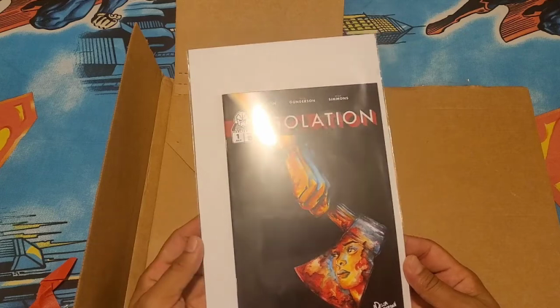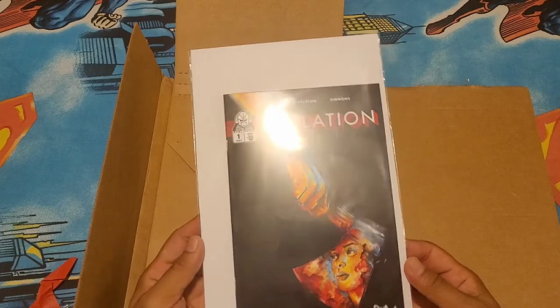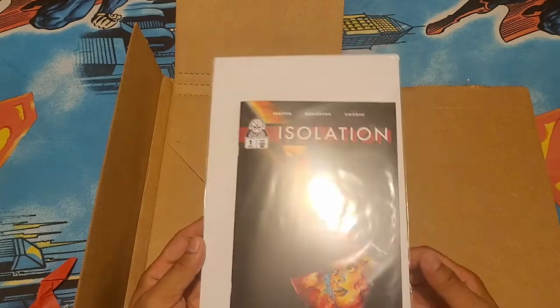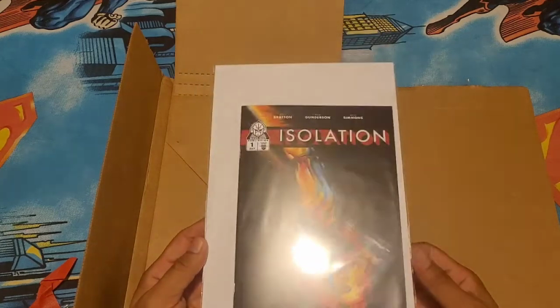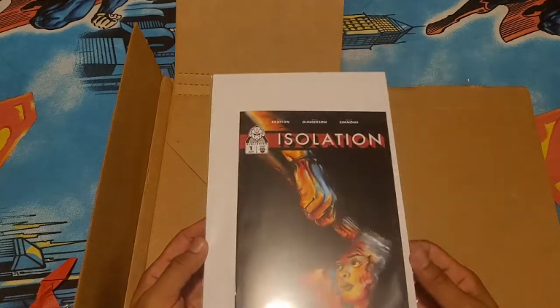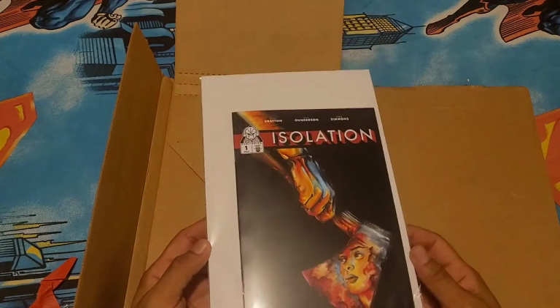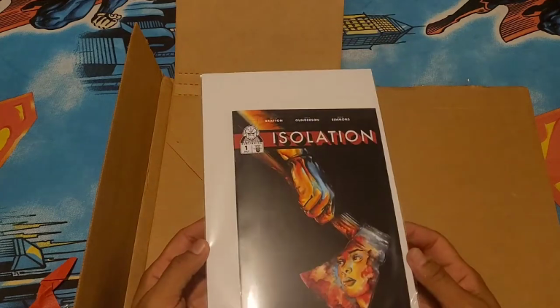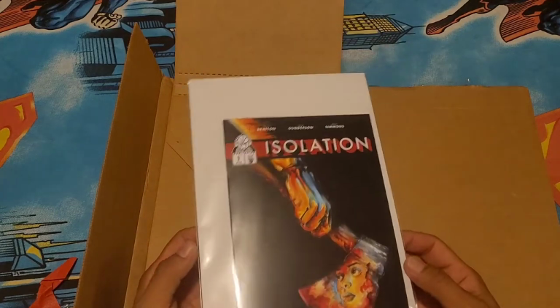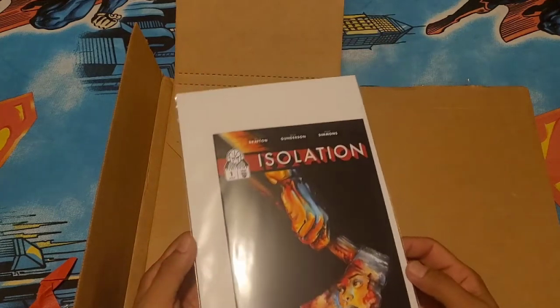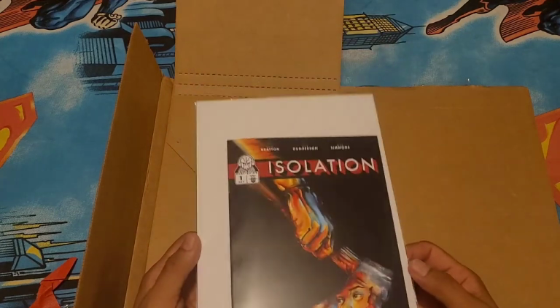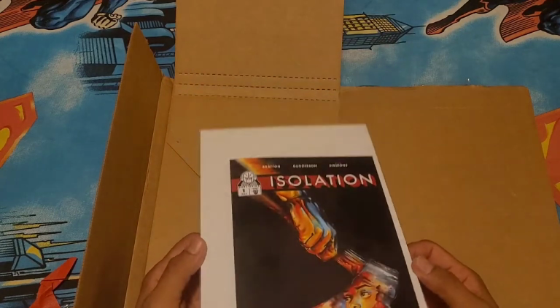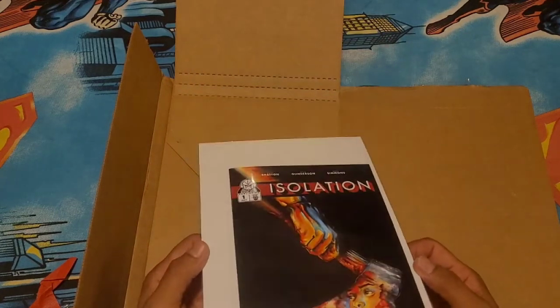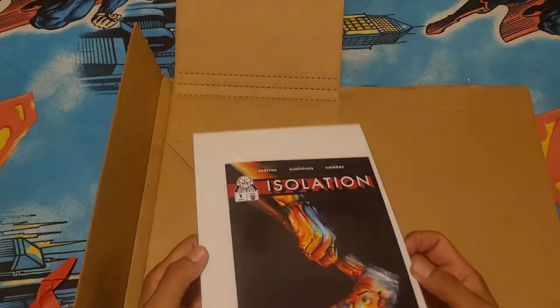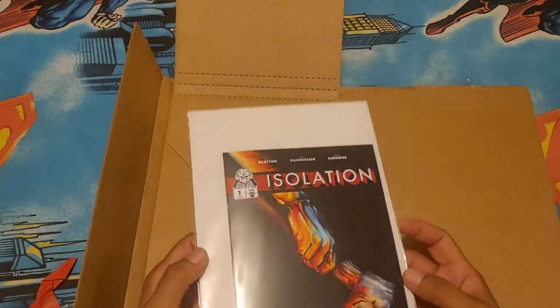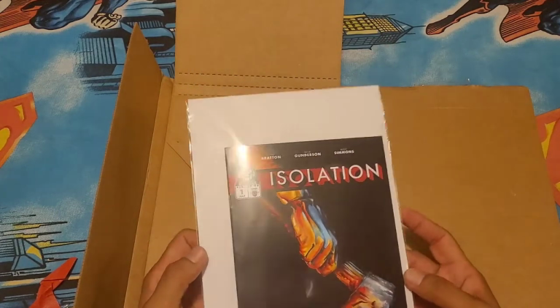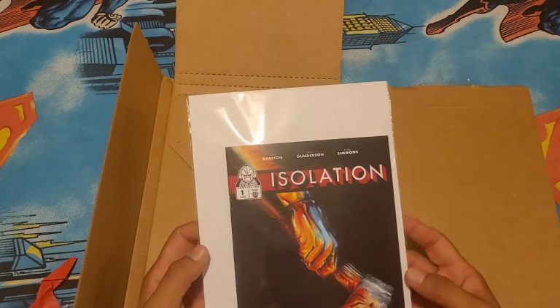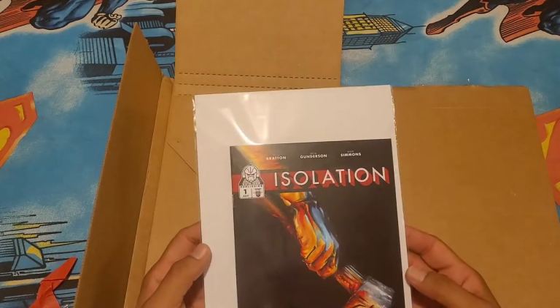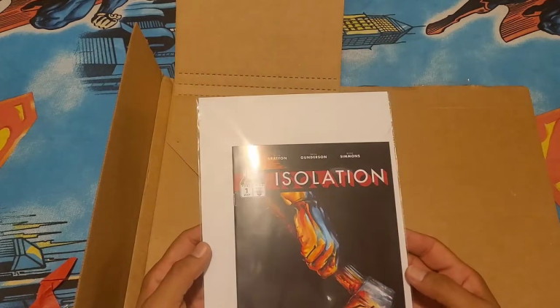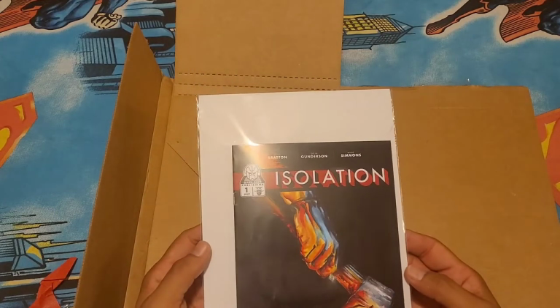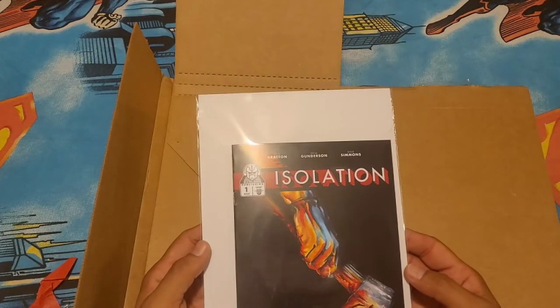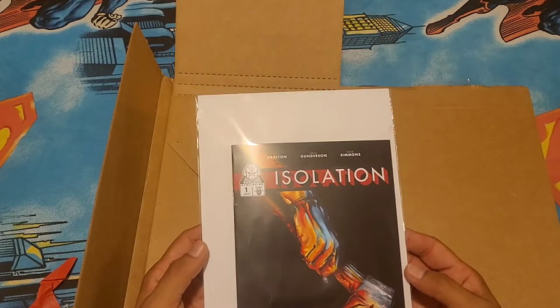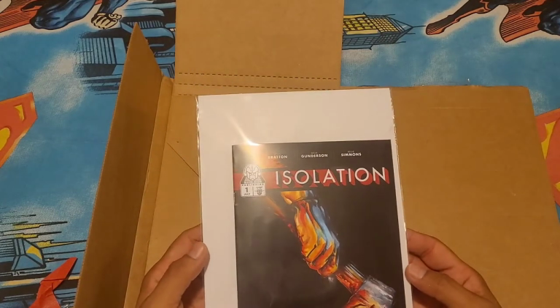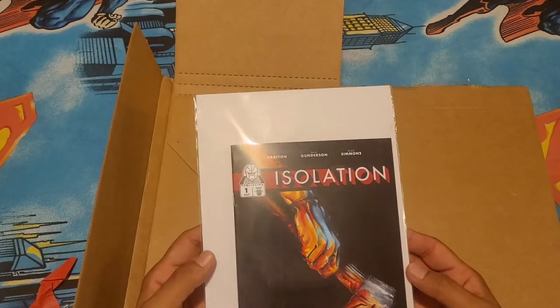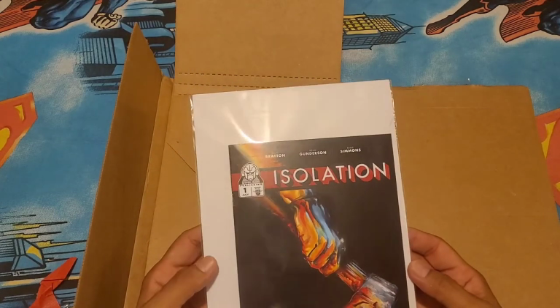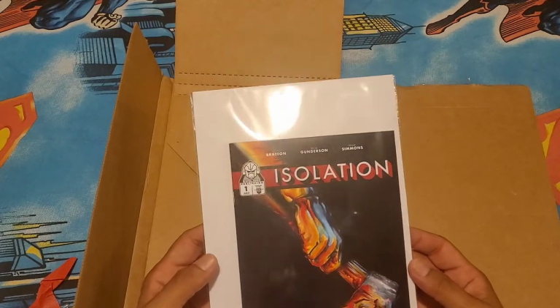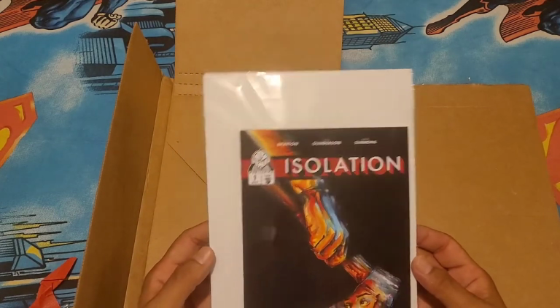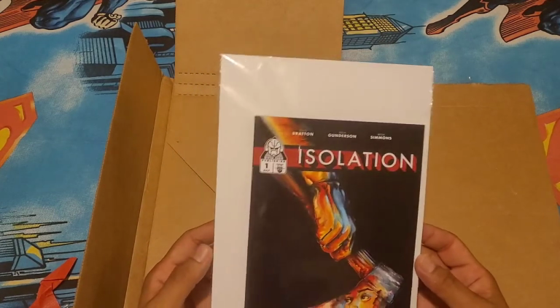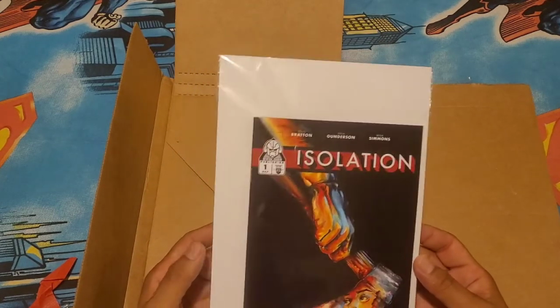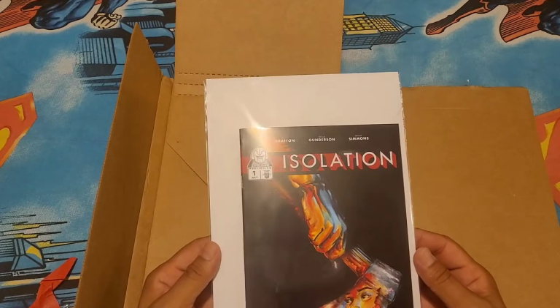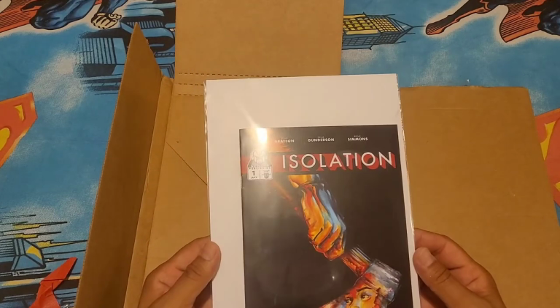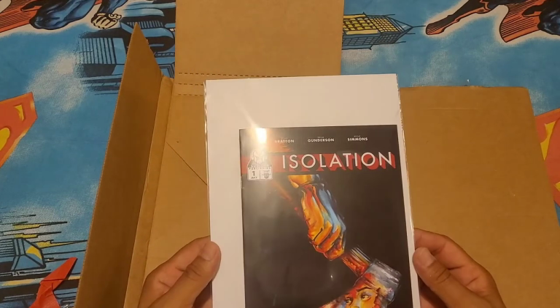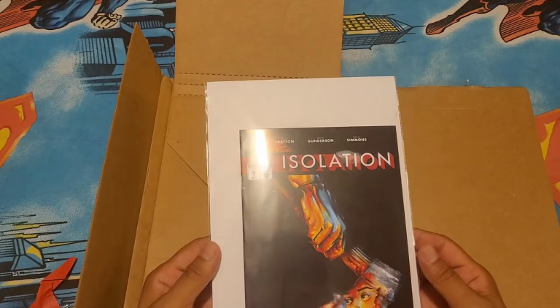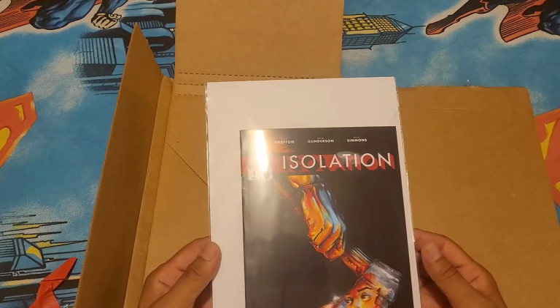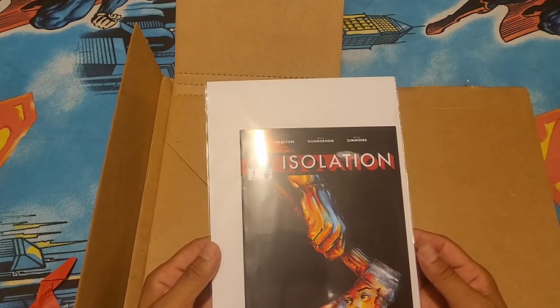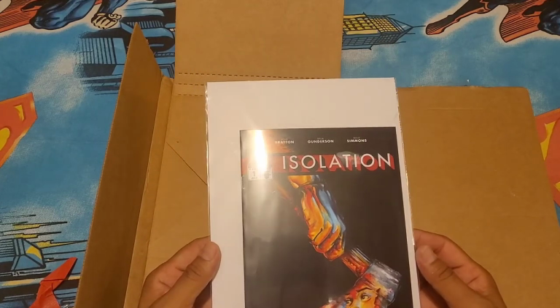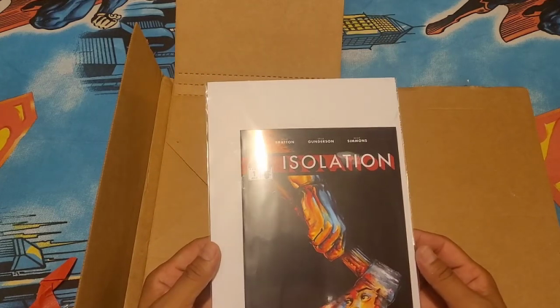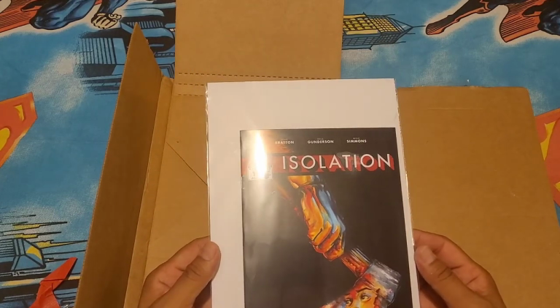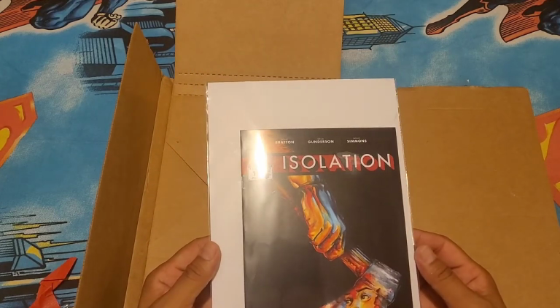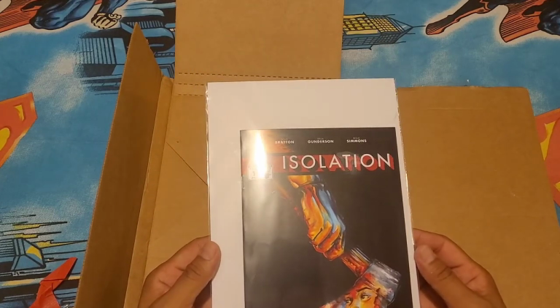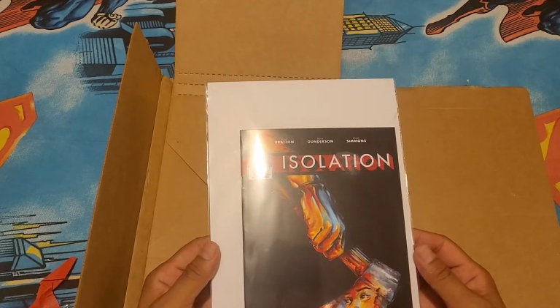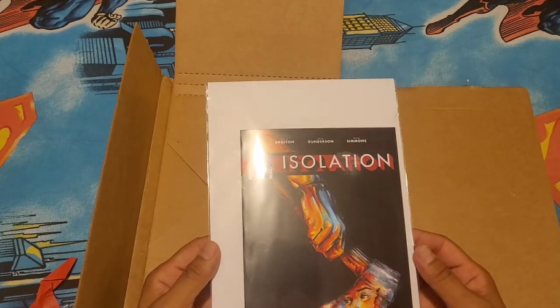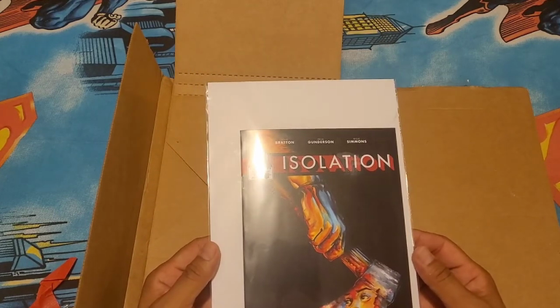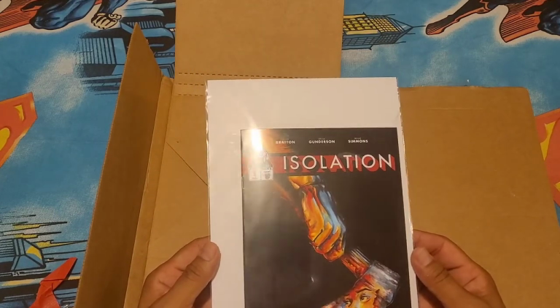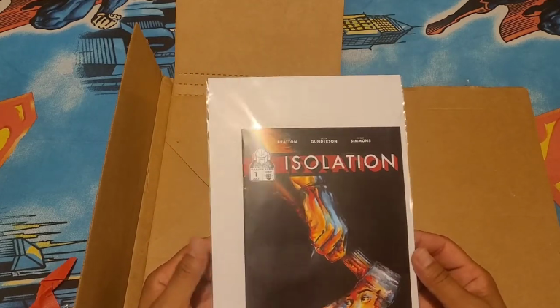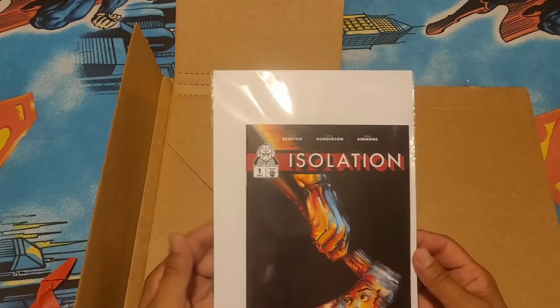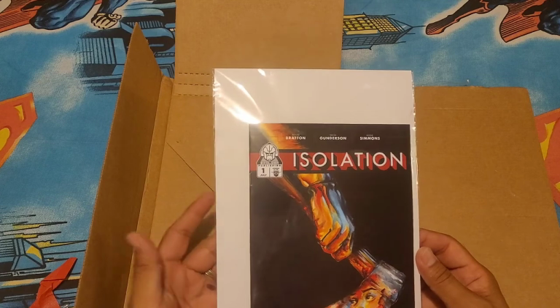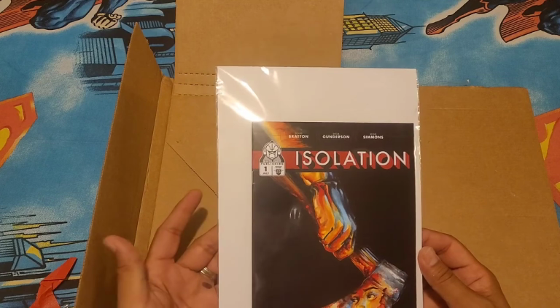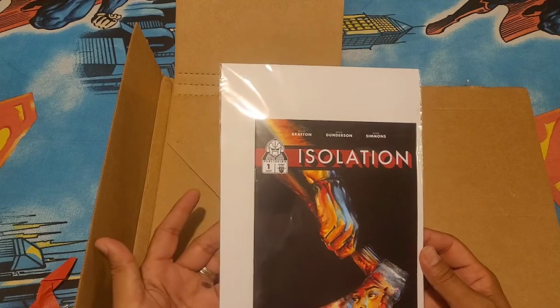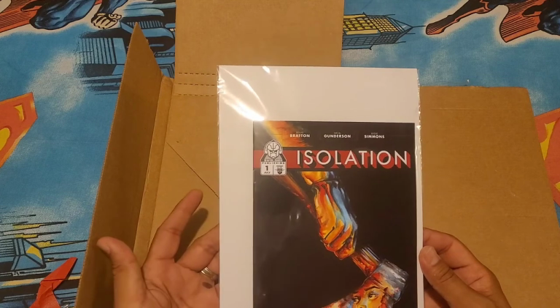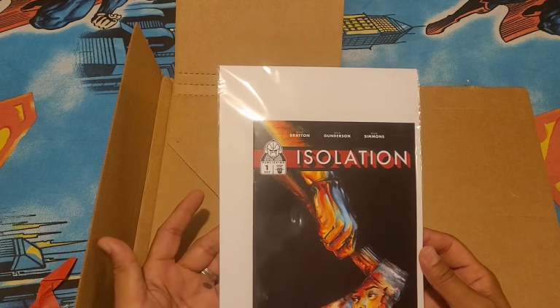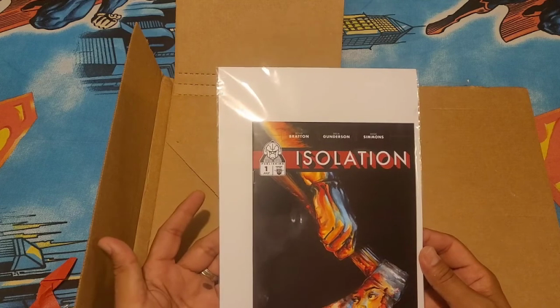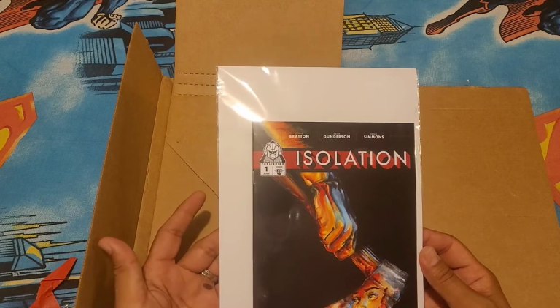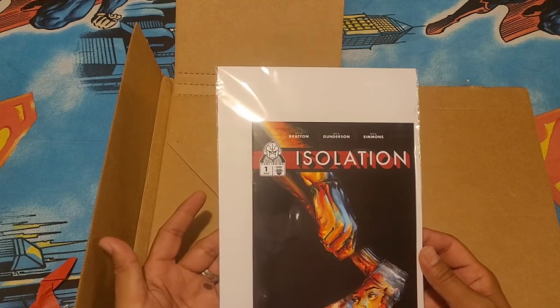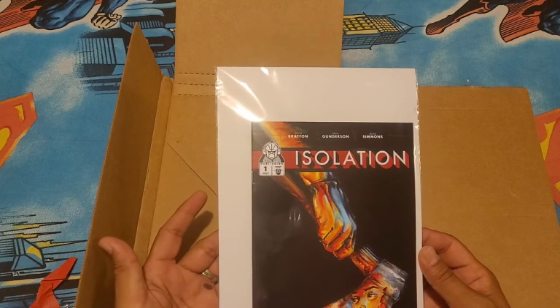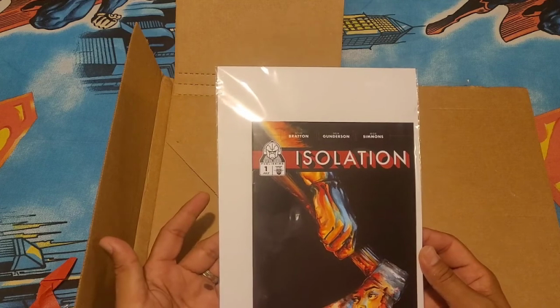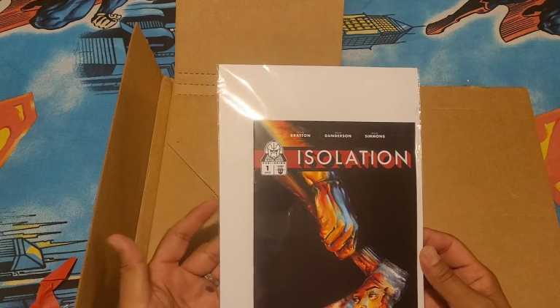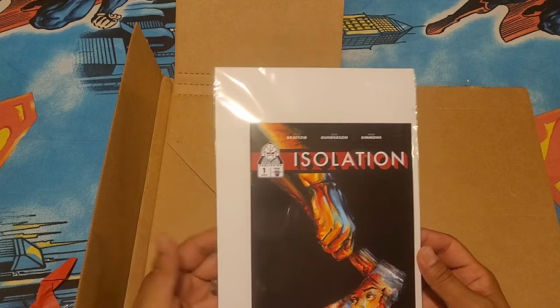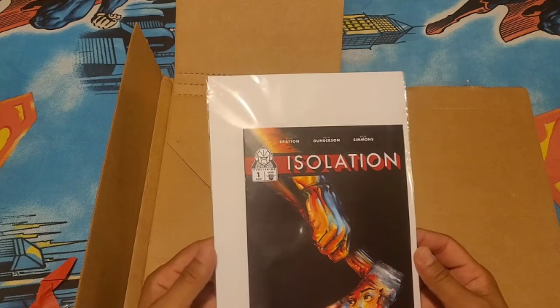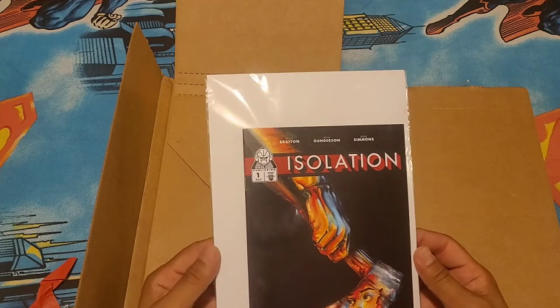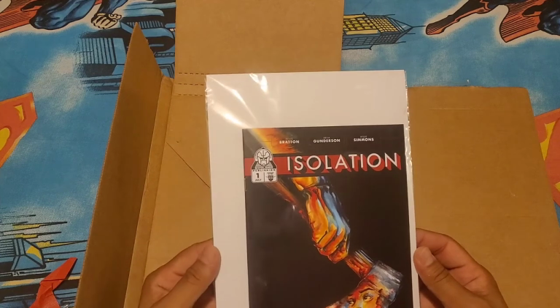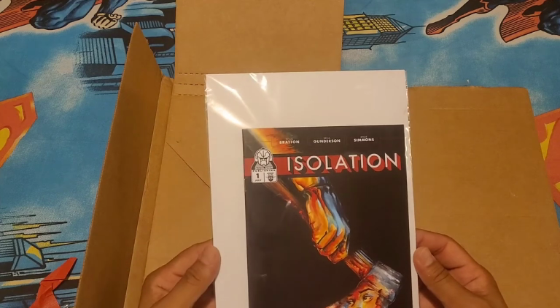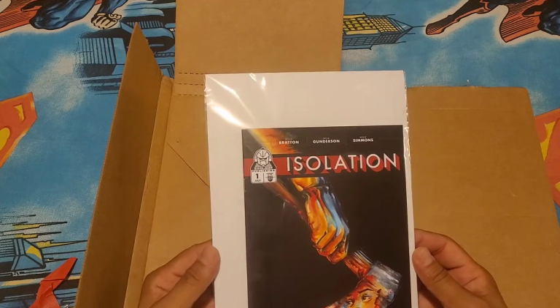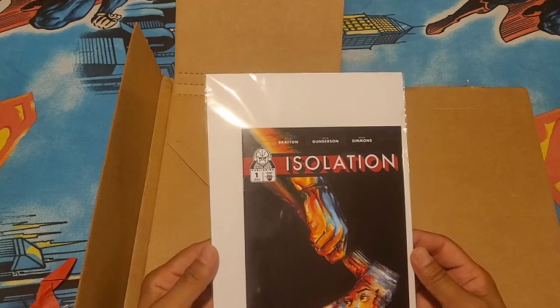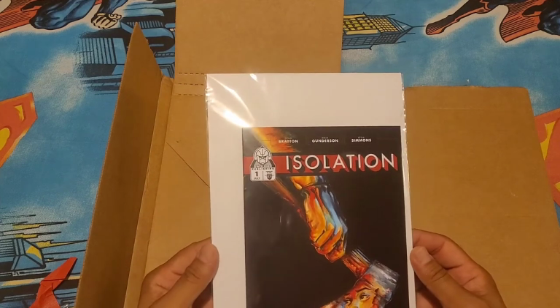Thank you so much again, Fieldtastic Comics and Art. That's all I got — thanks so much for hanging out.